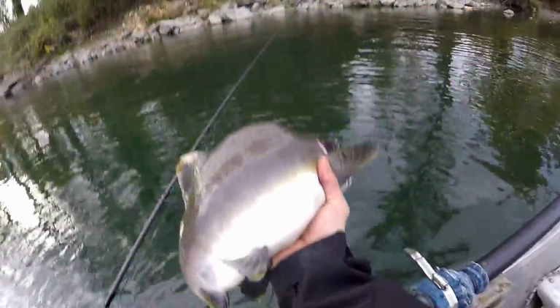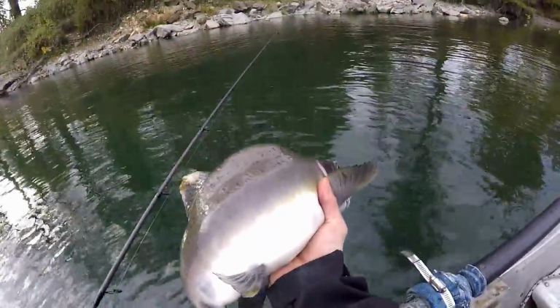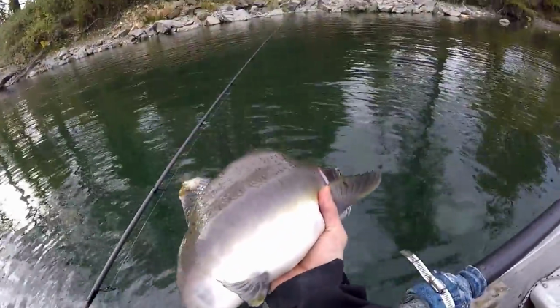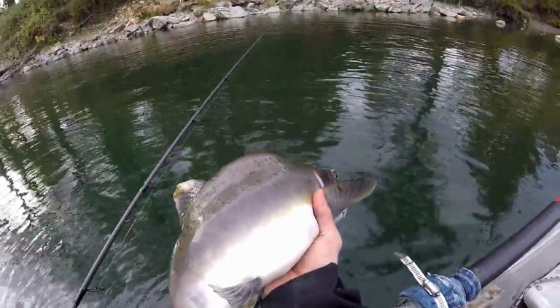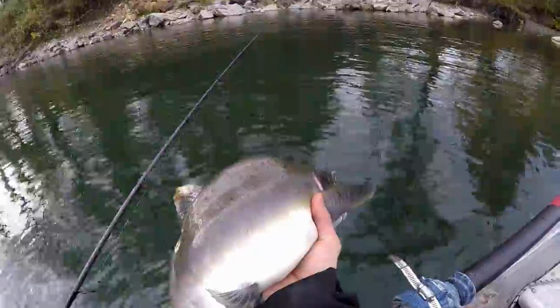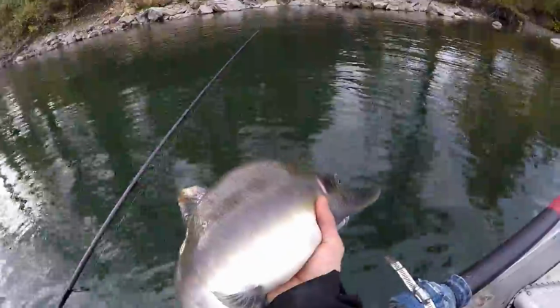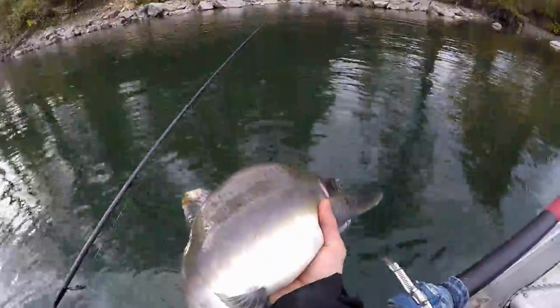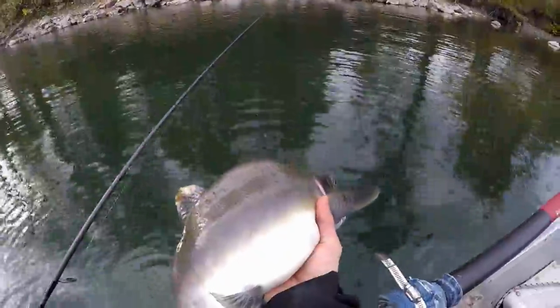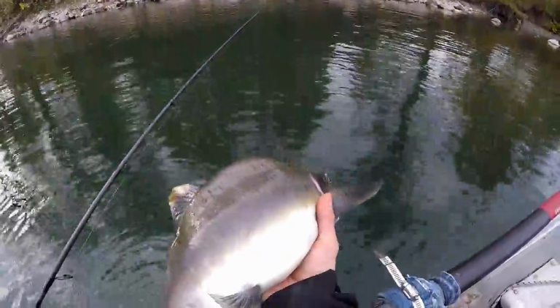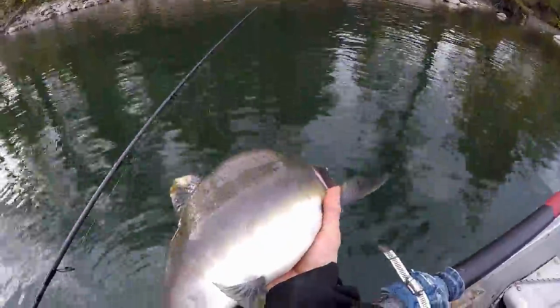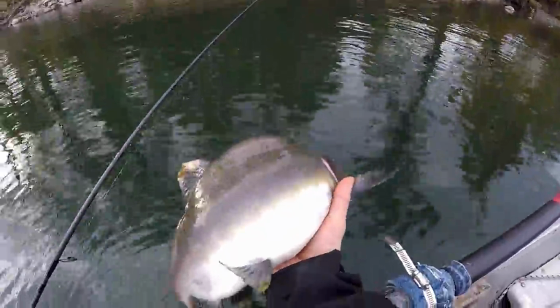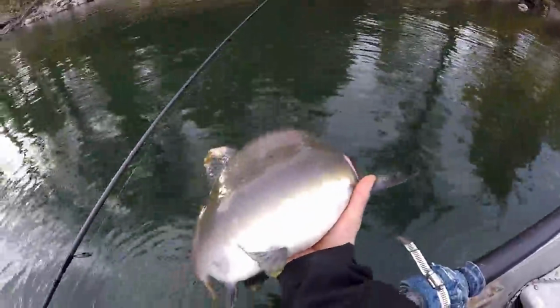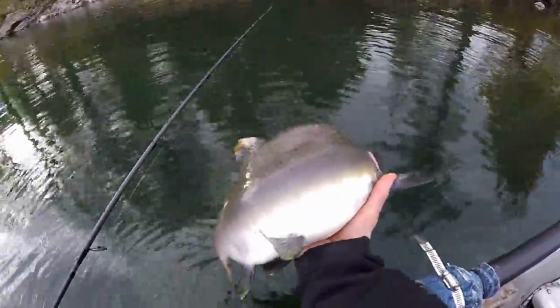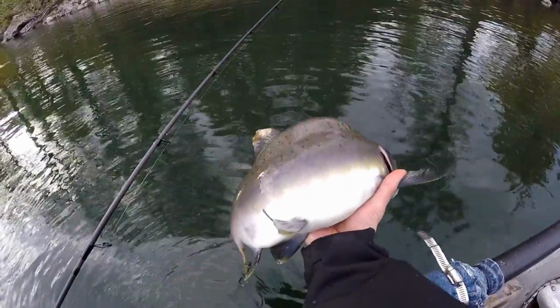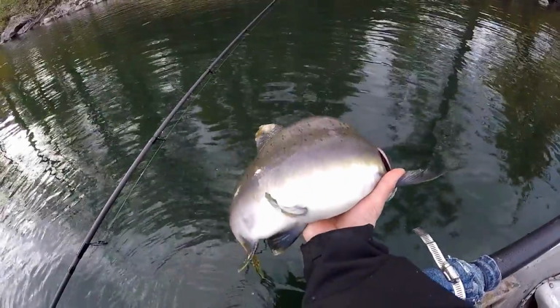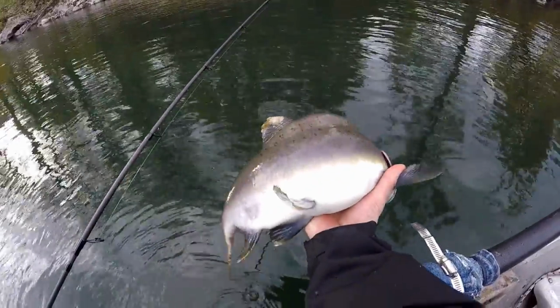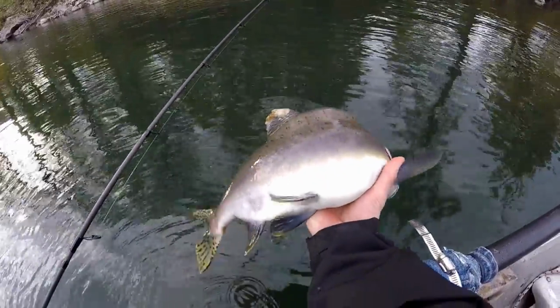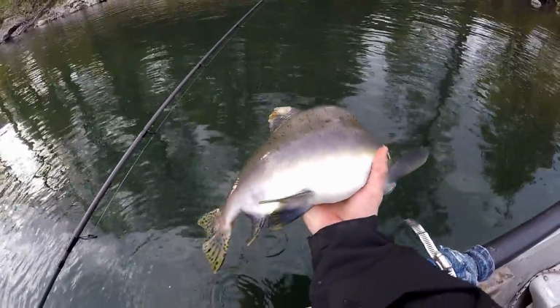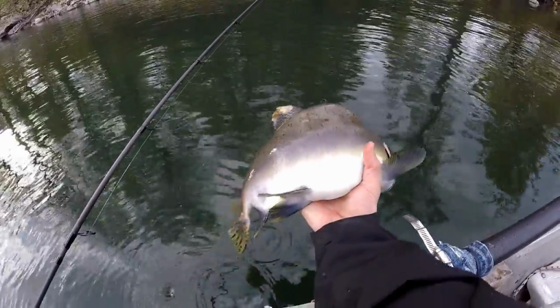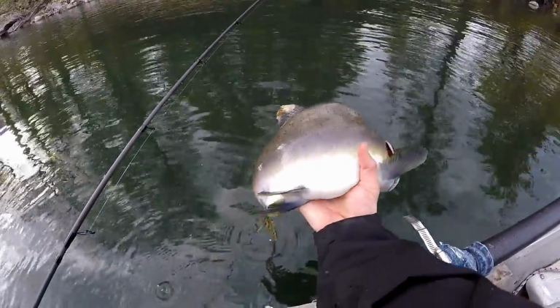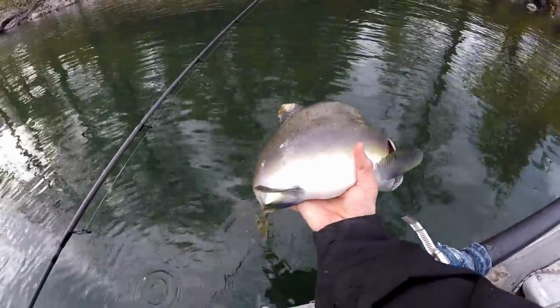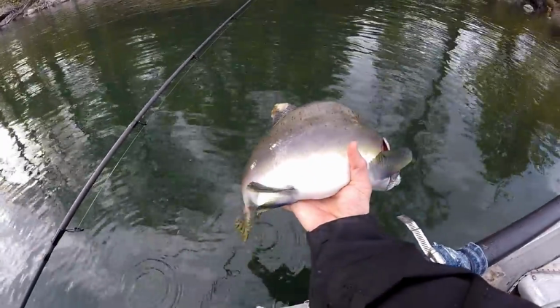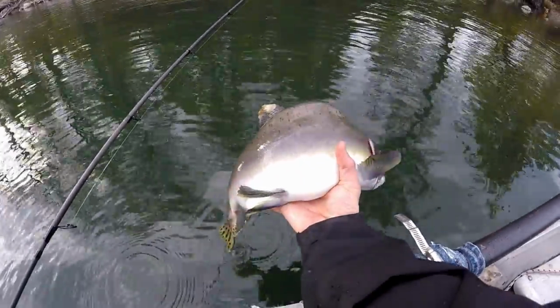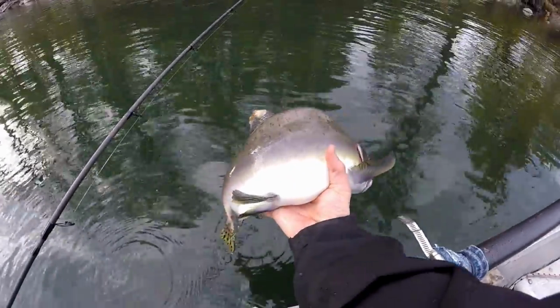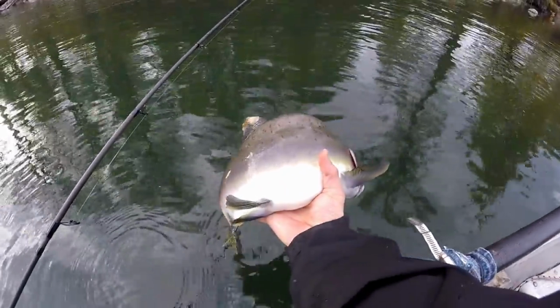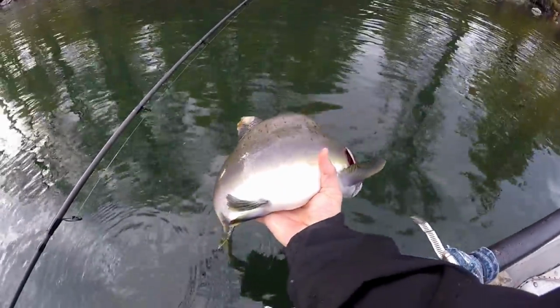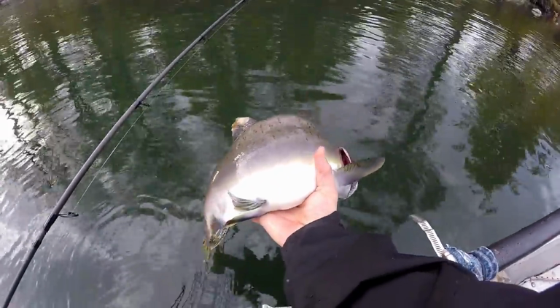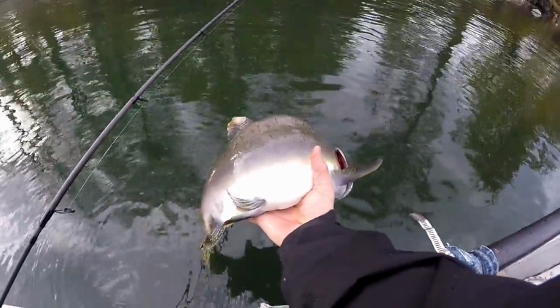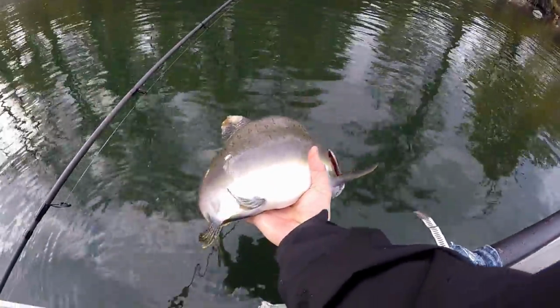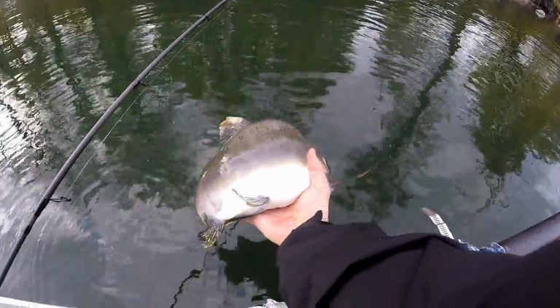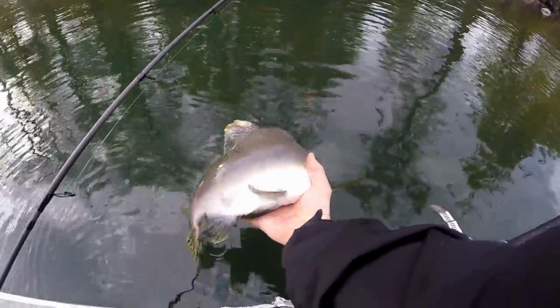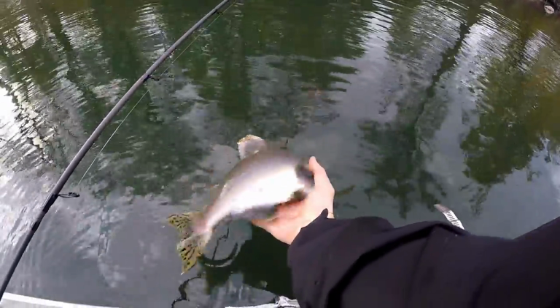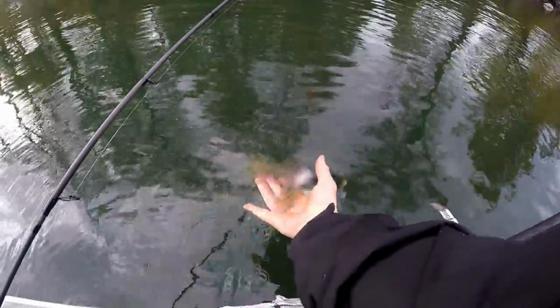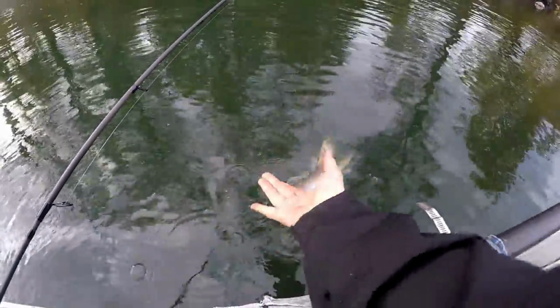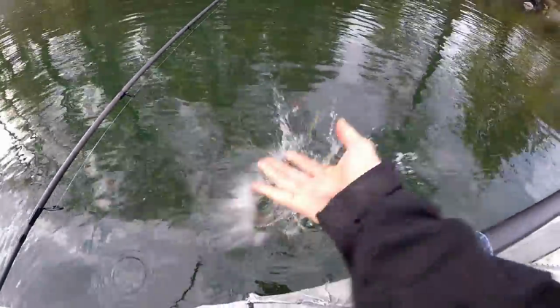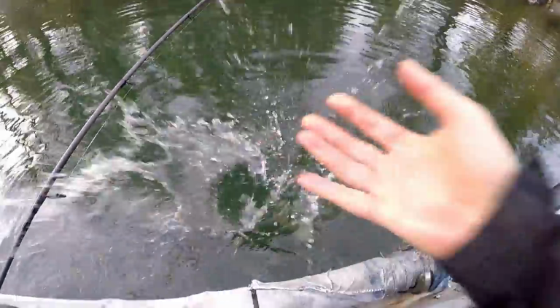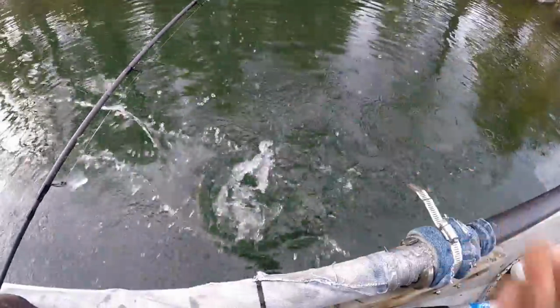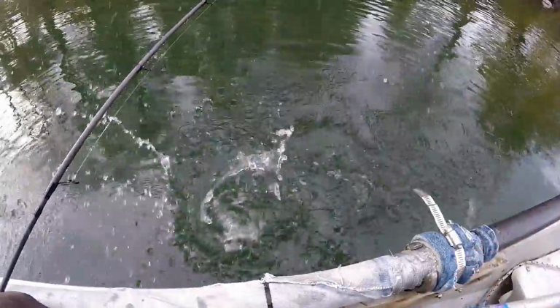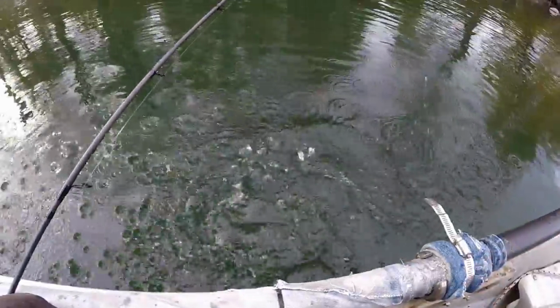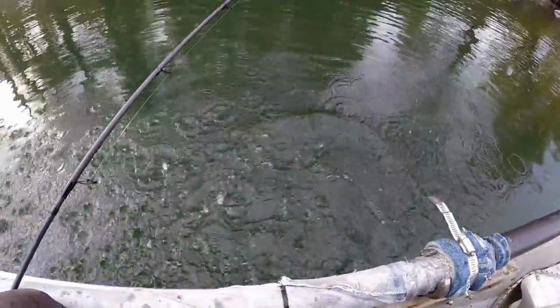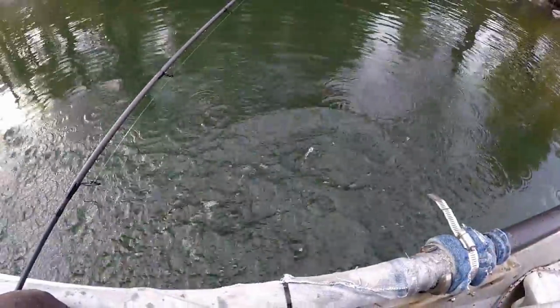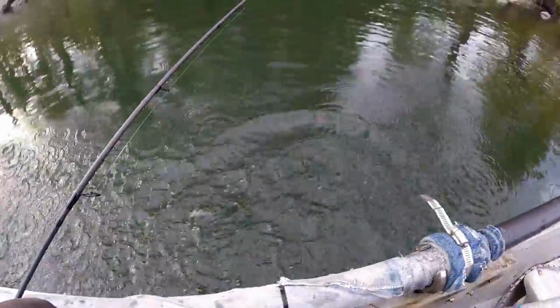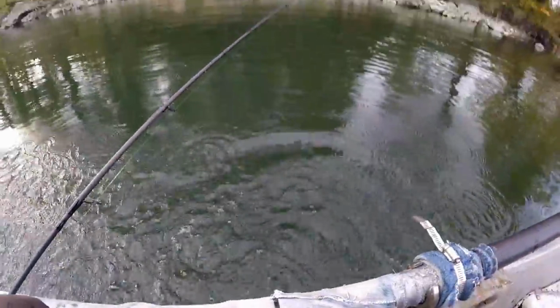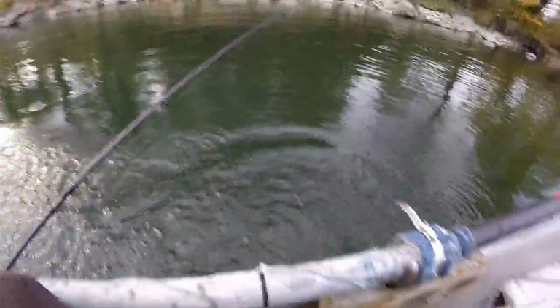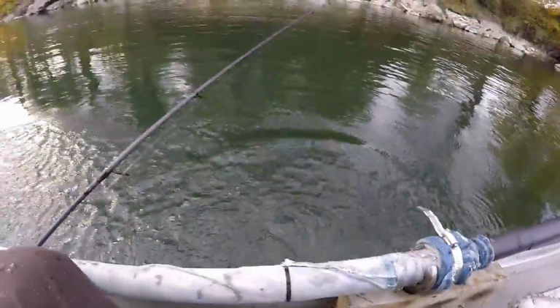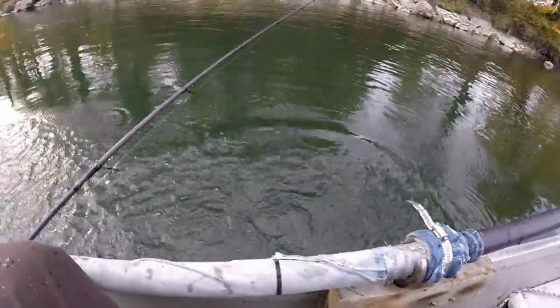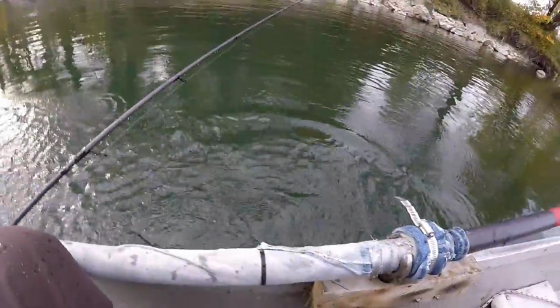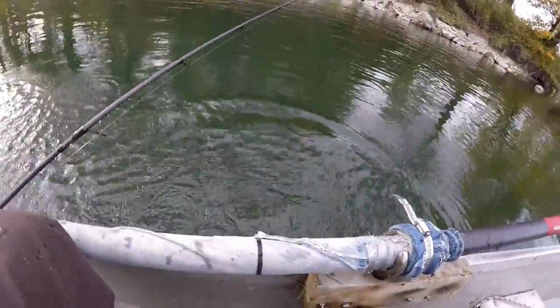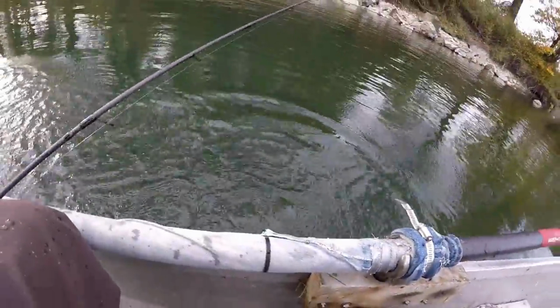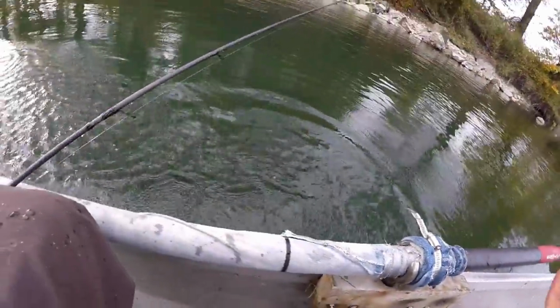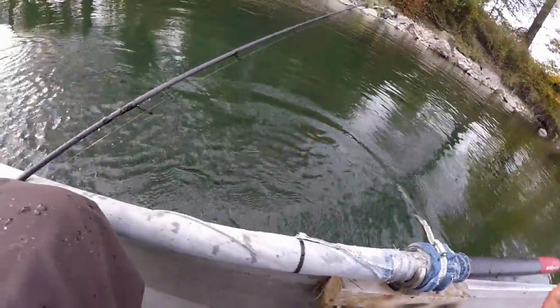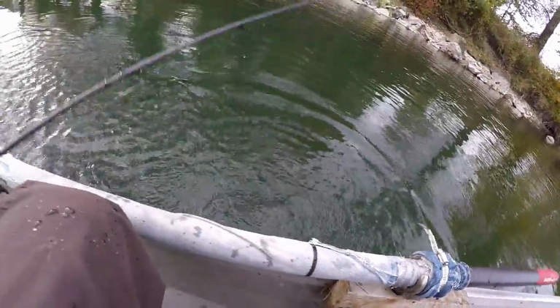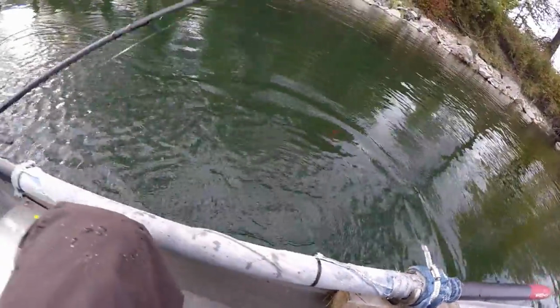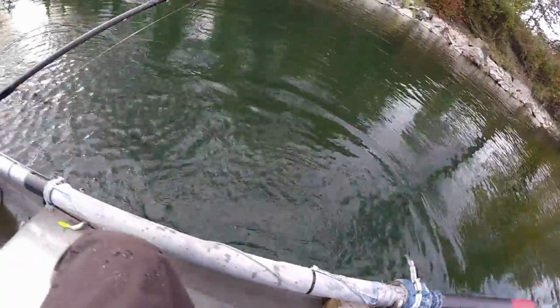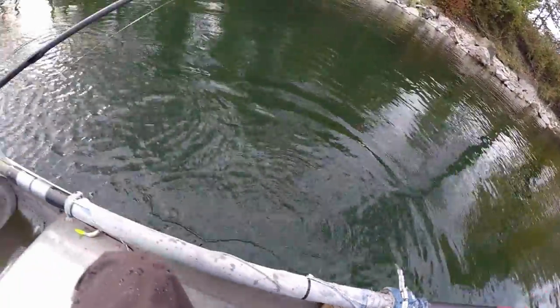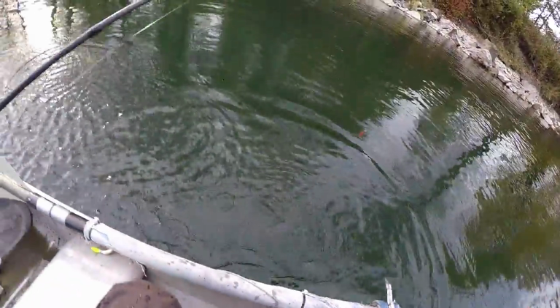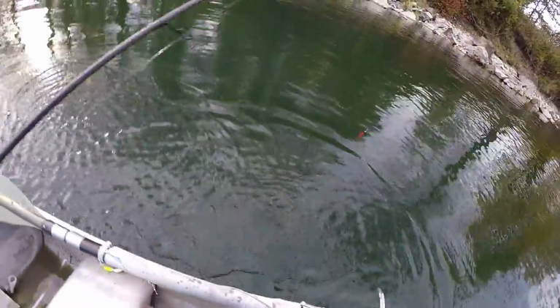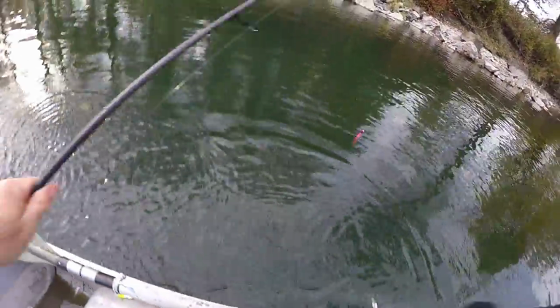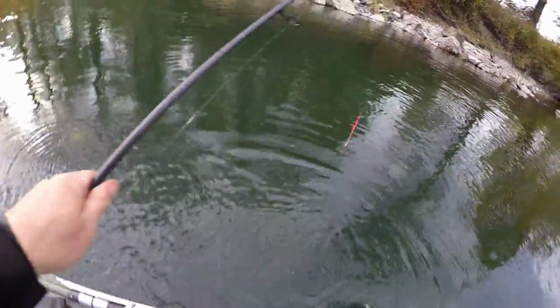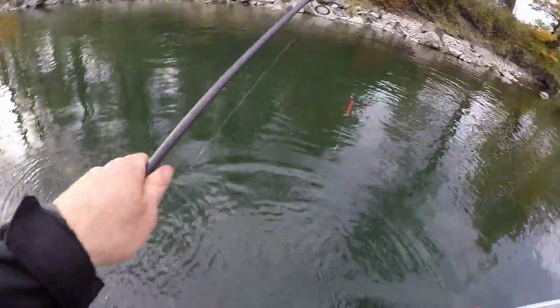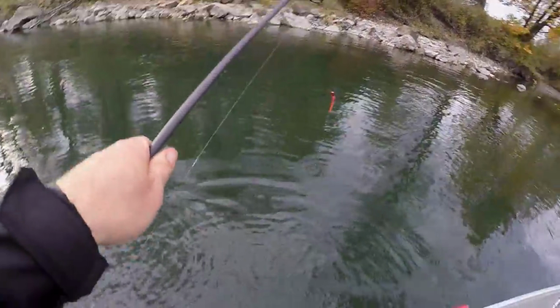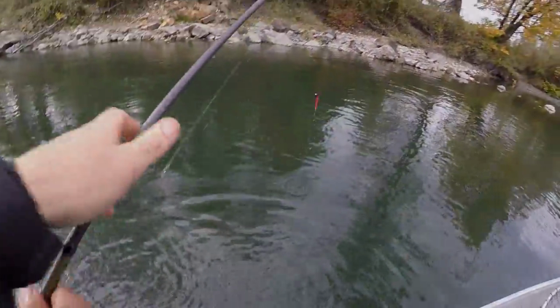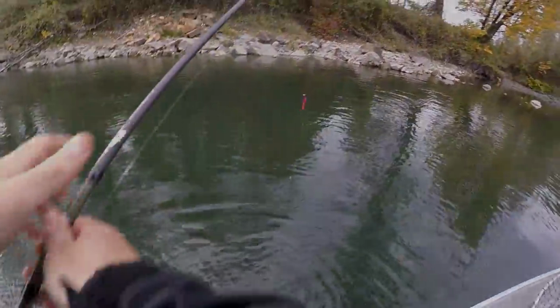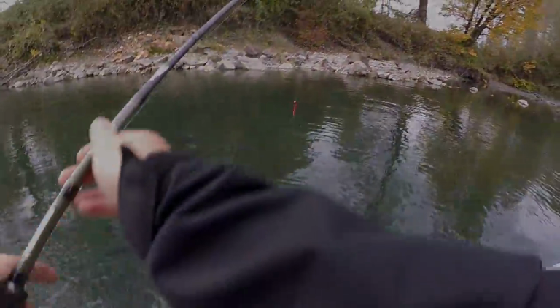Well, there you have it — underwater twitching jigs for pinks. Homemade. Bye-bye.